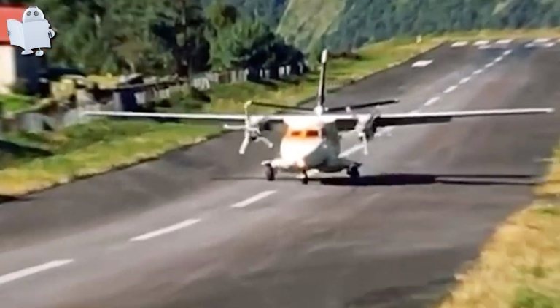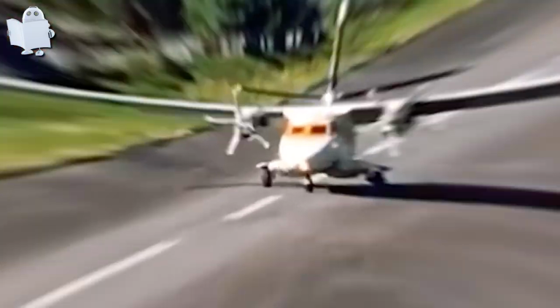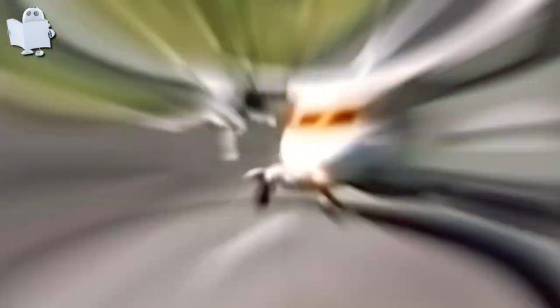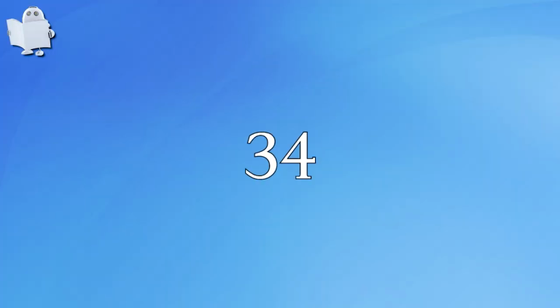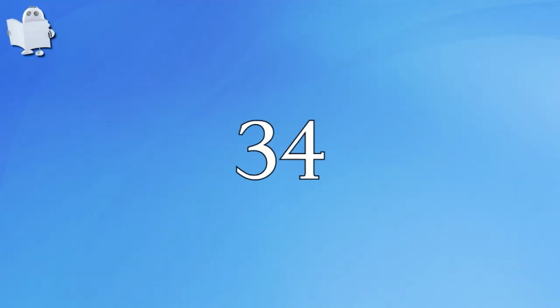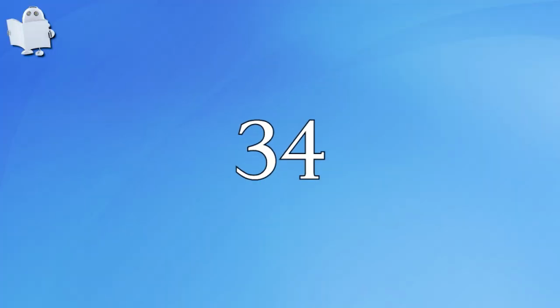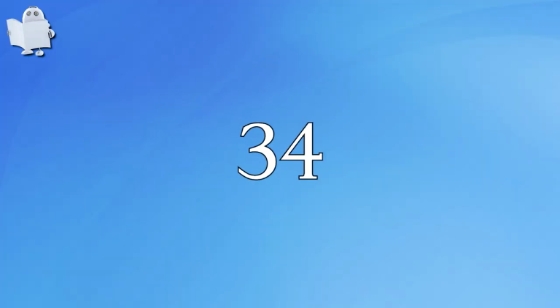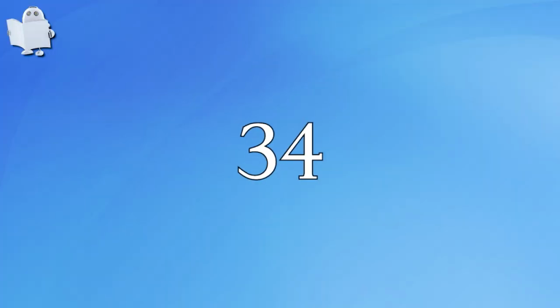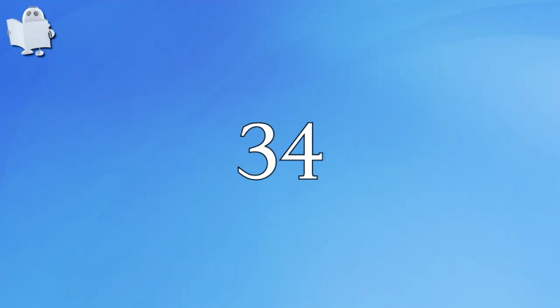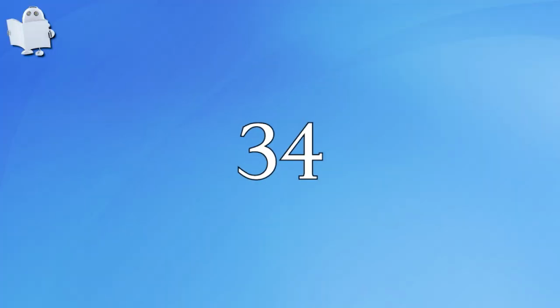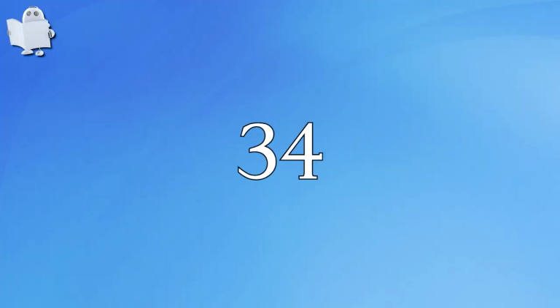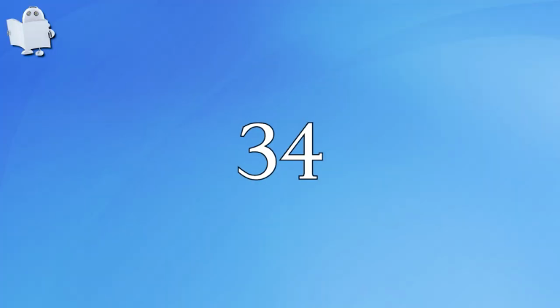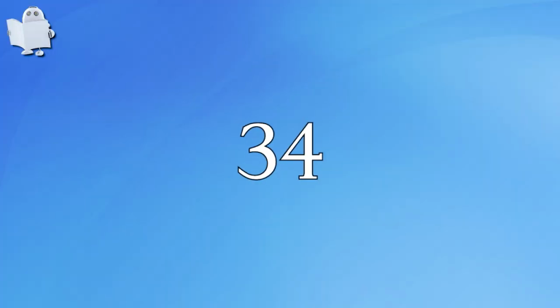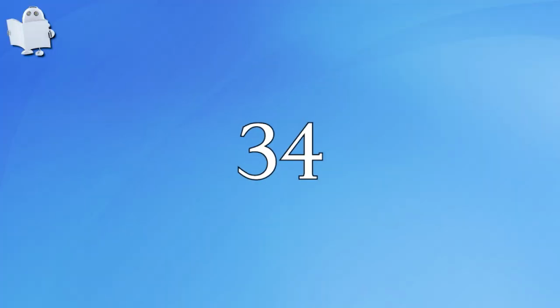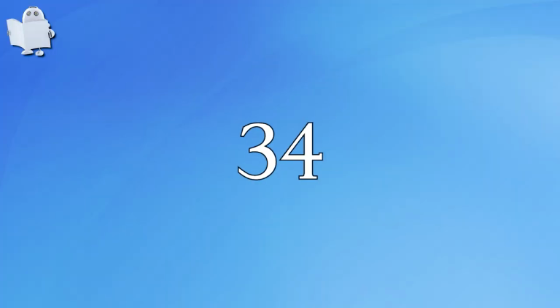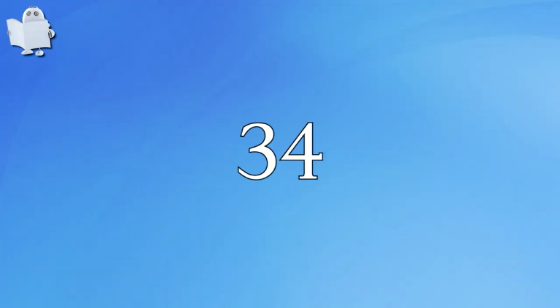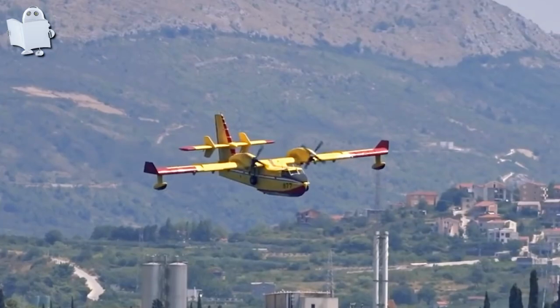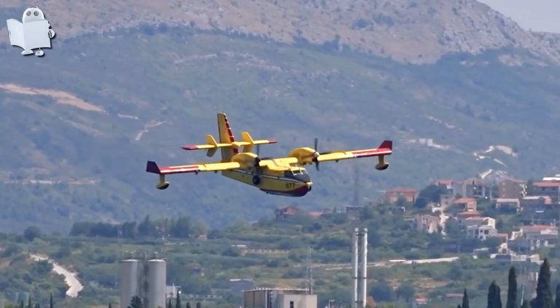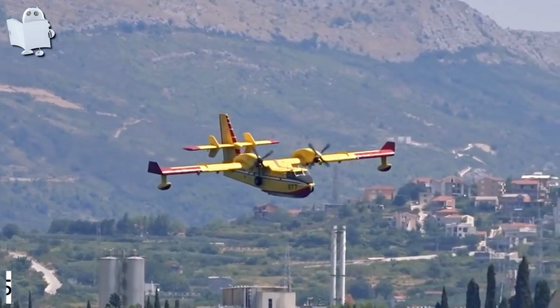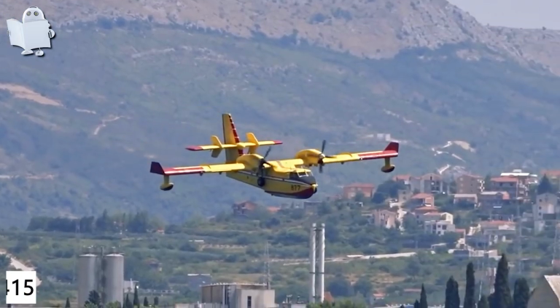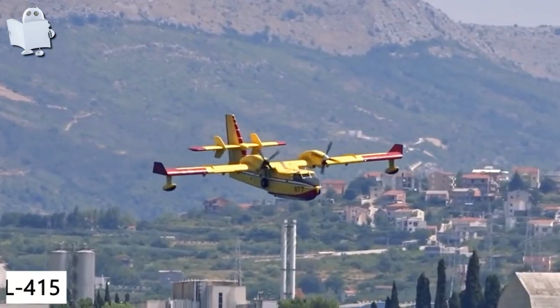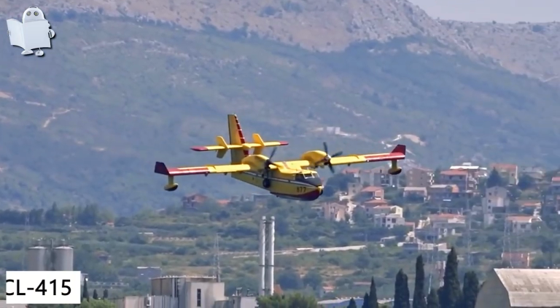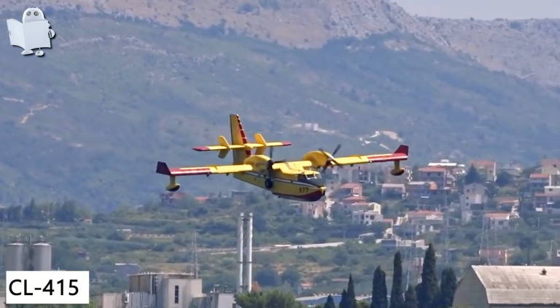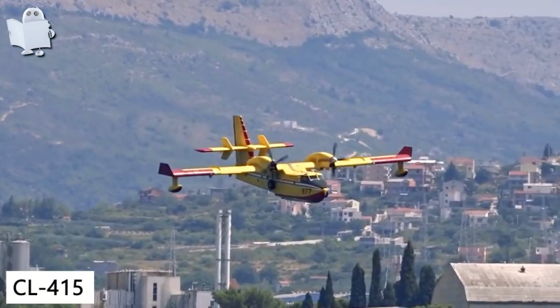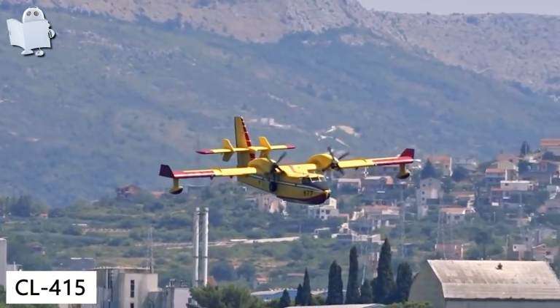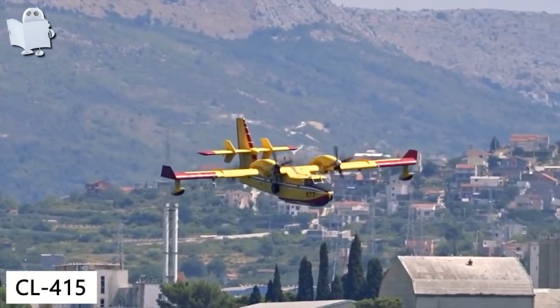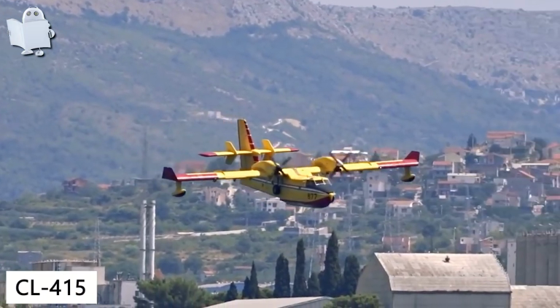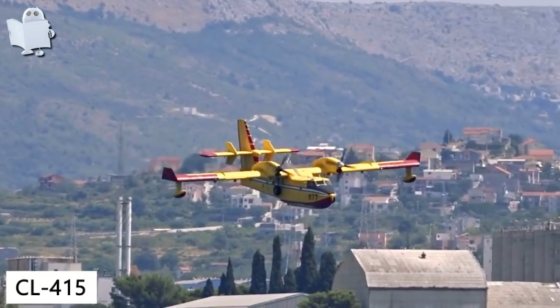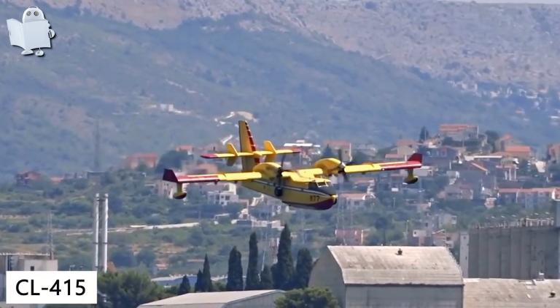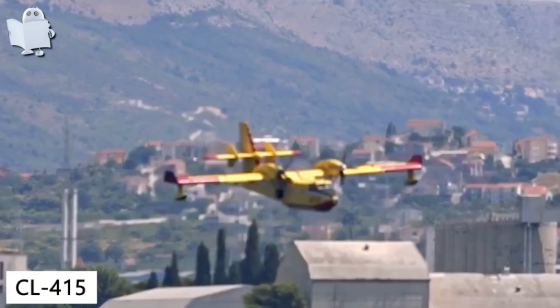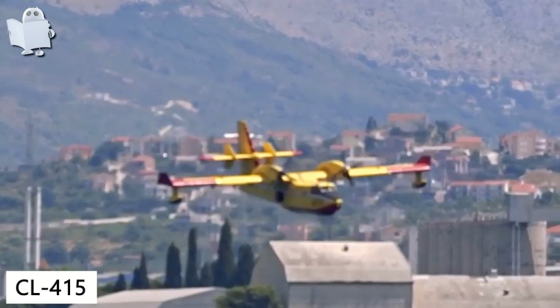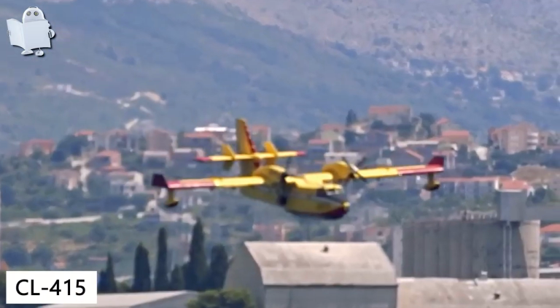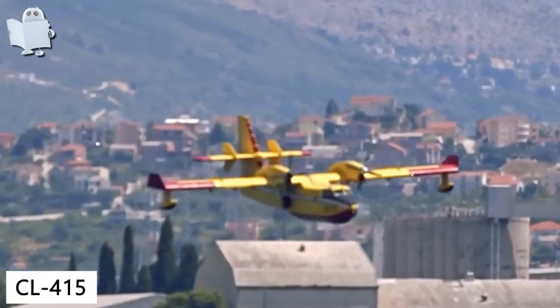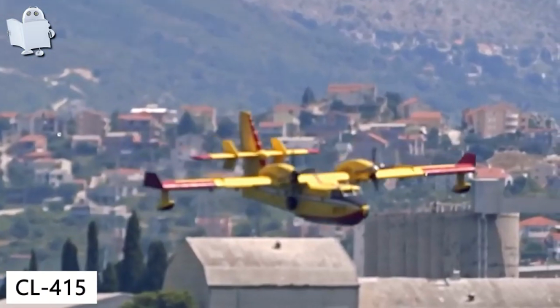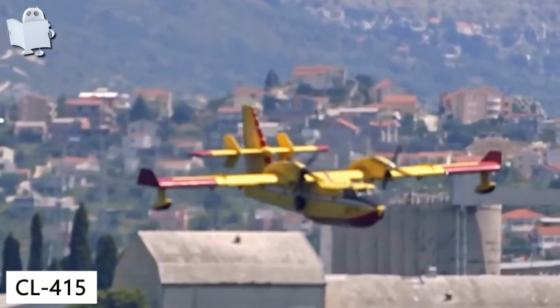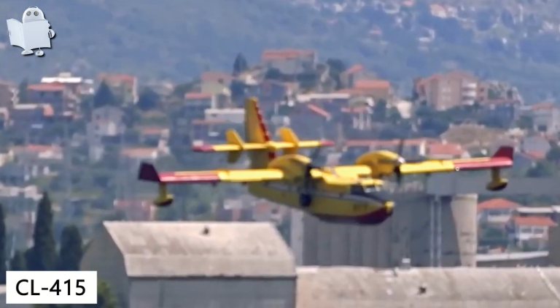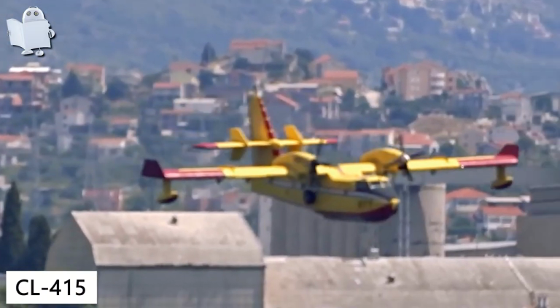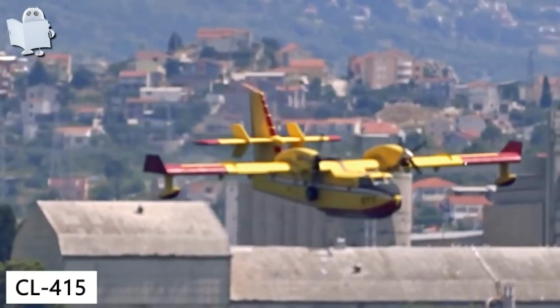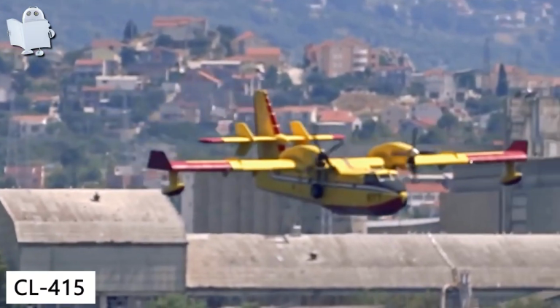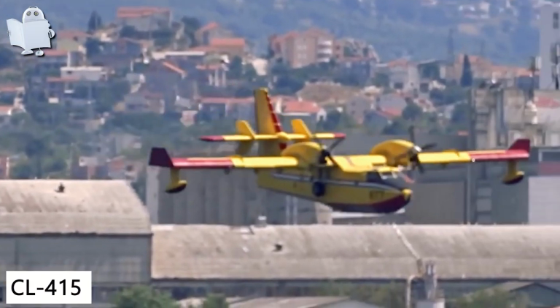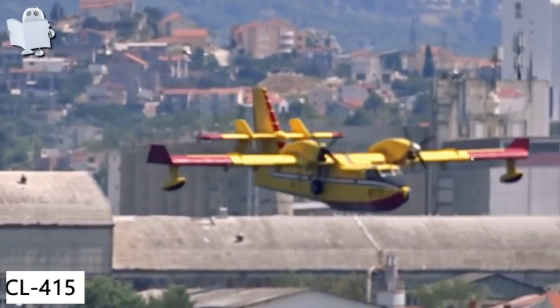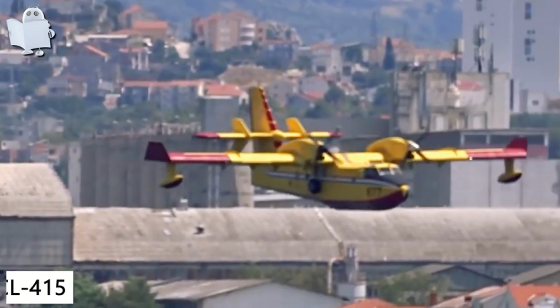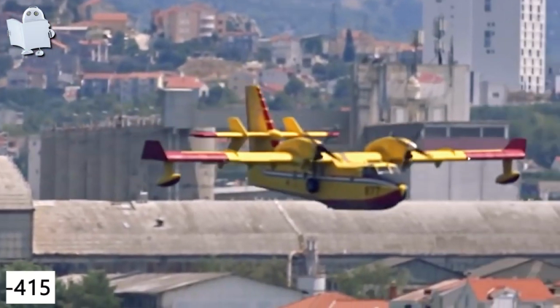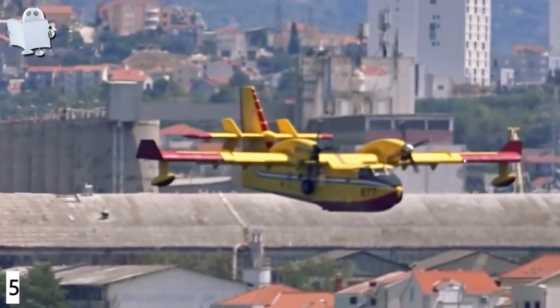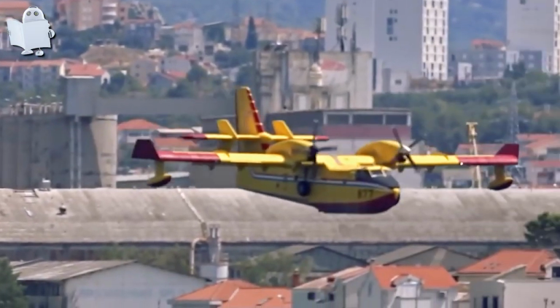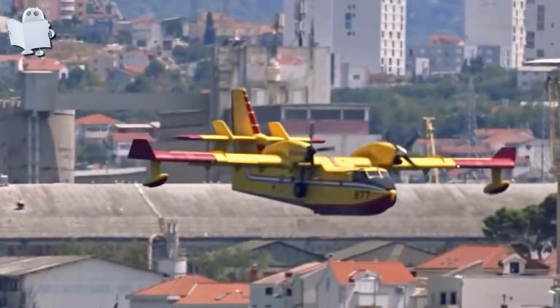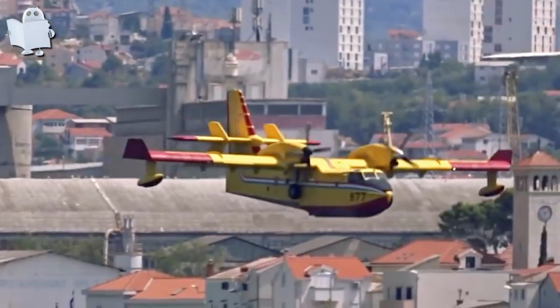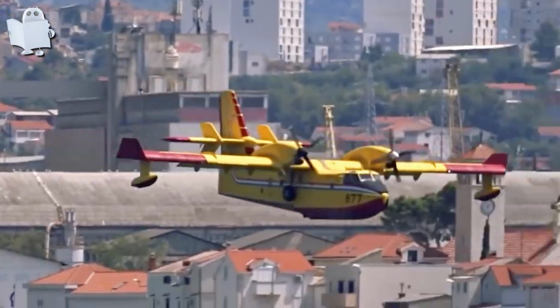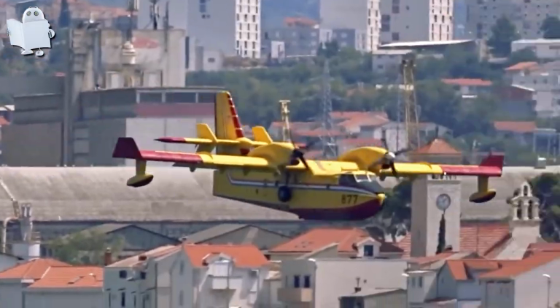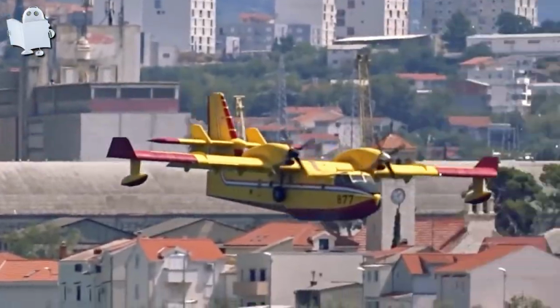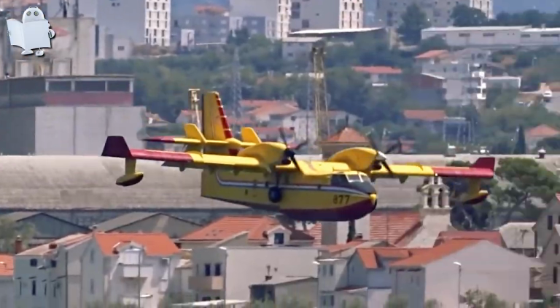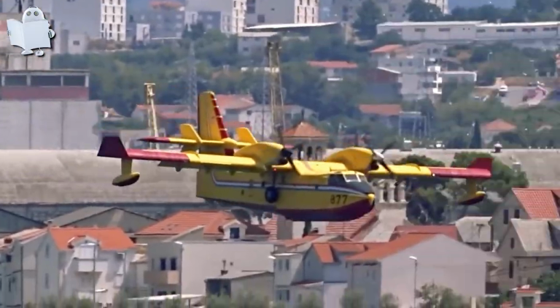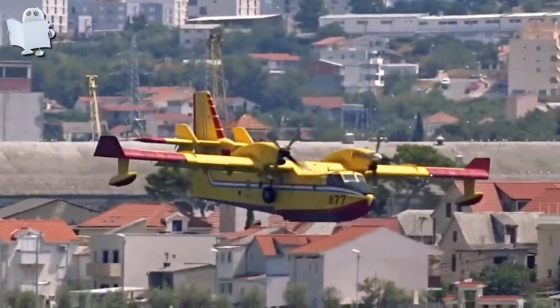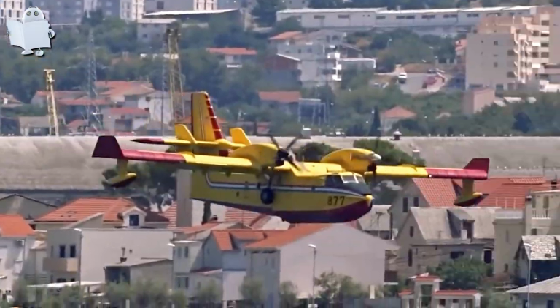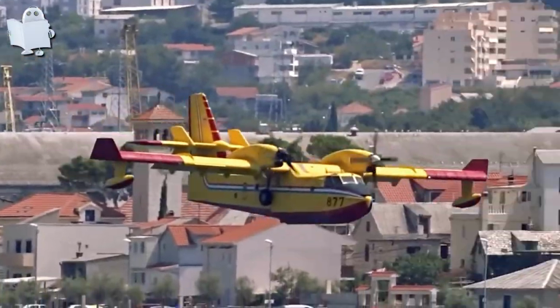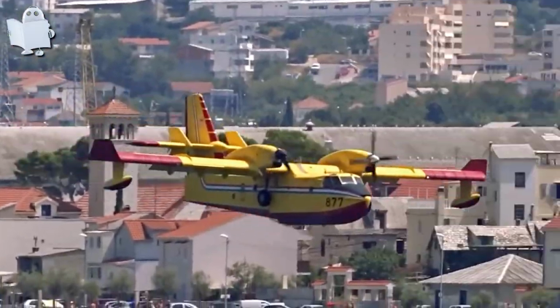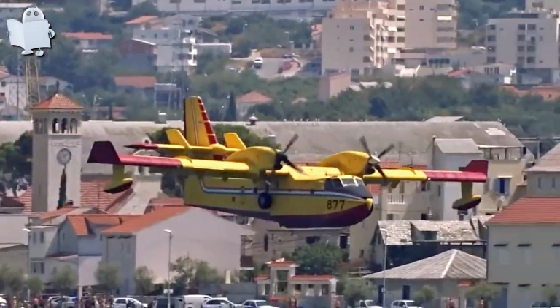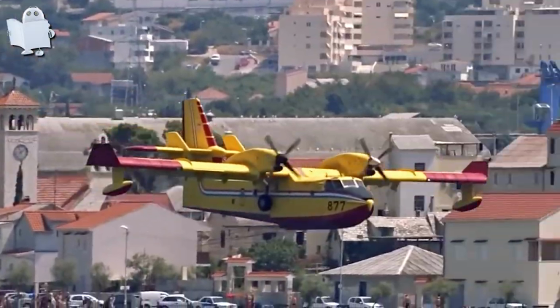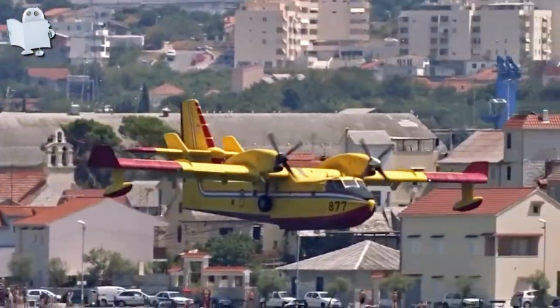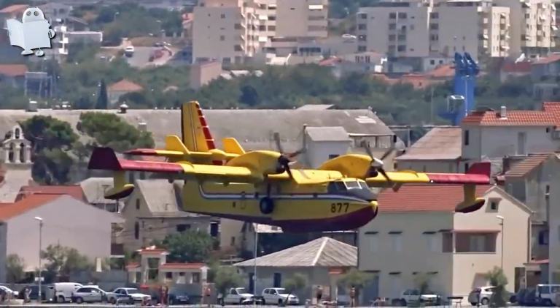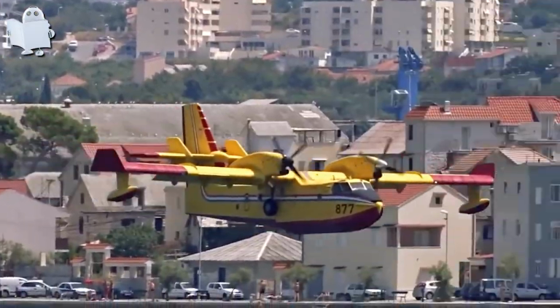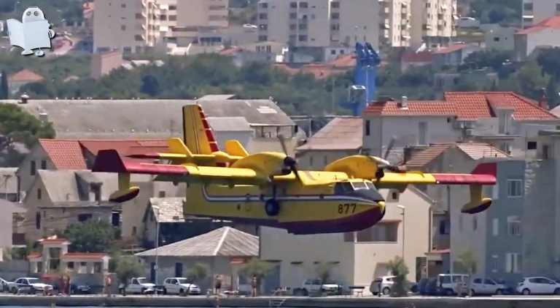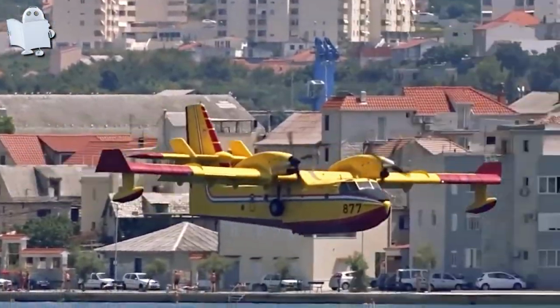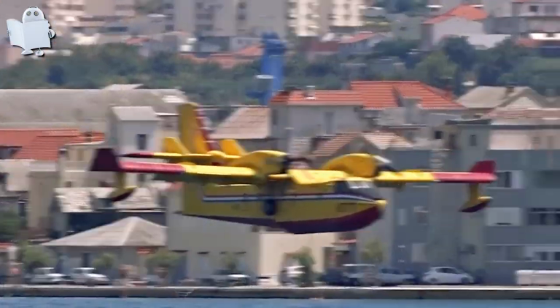Number 34: CL-415. These Canadian pilots sure know how to have some fun.